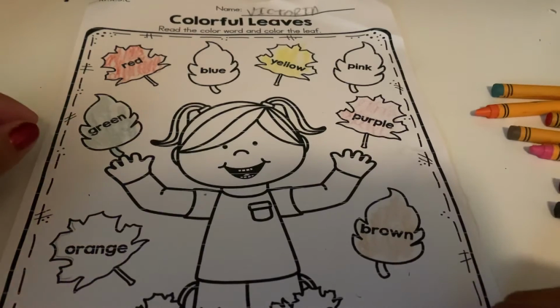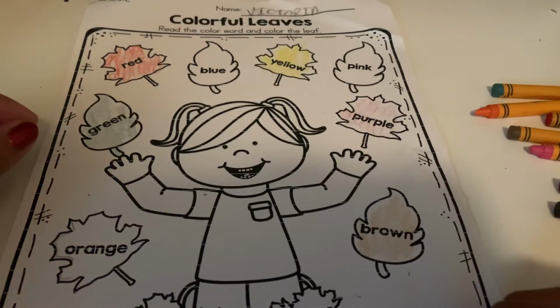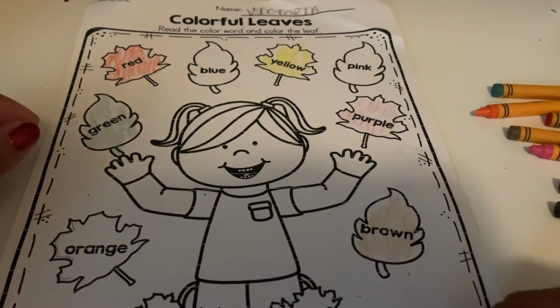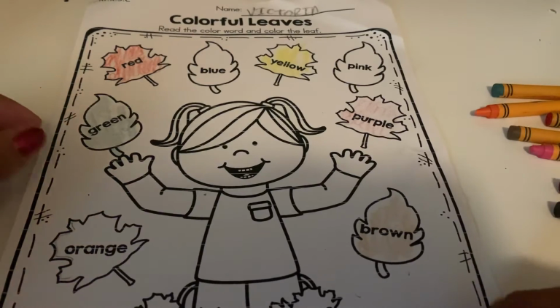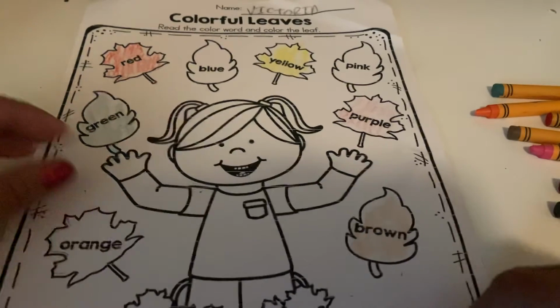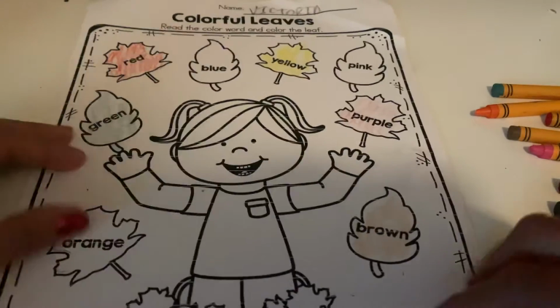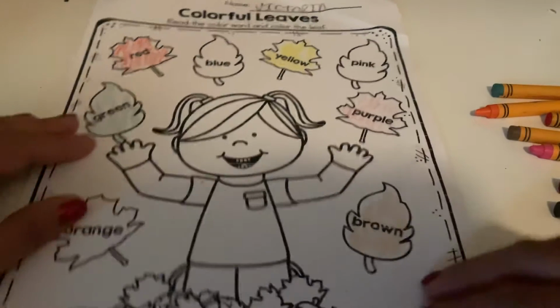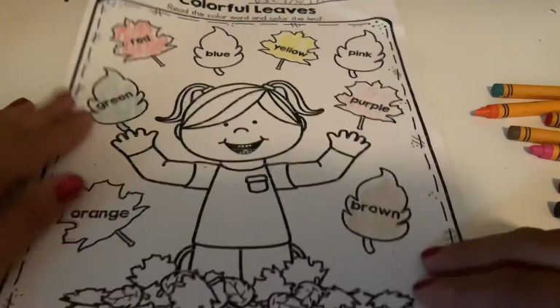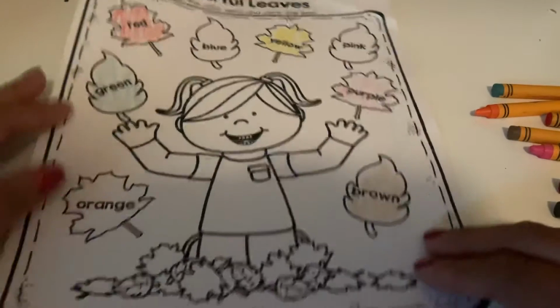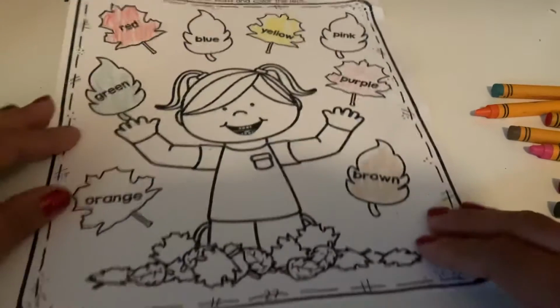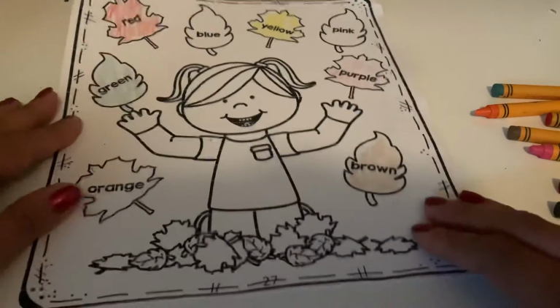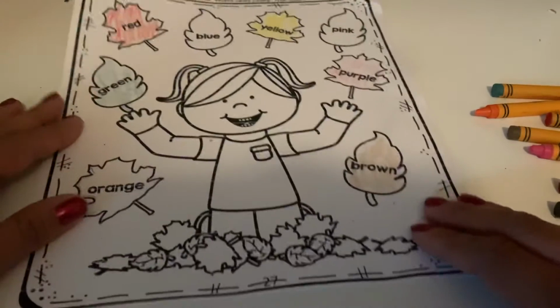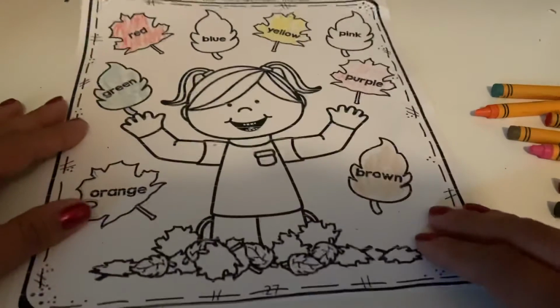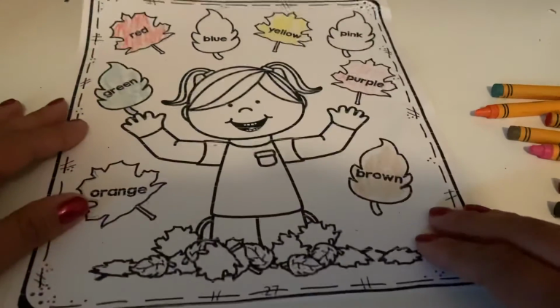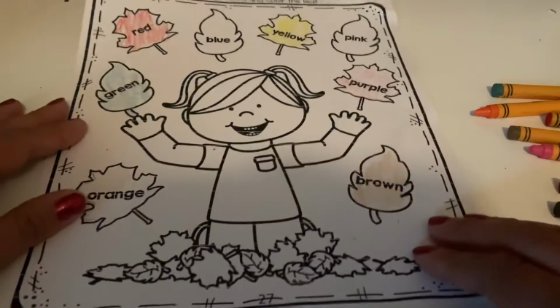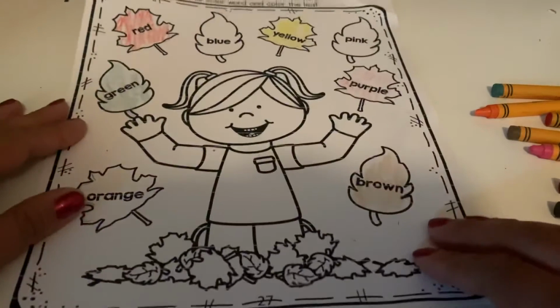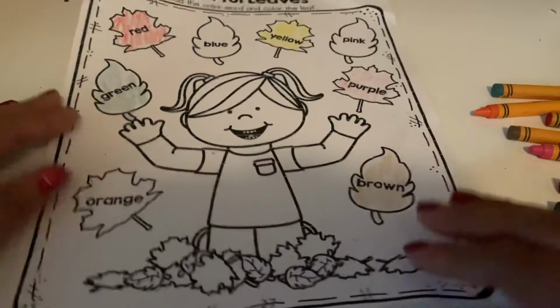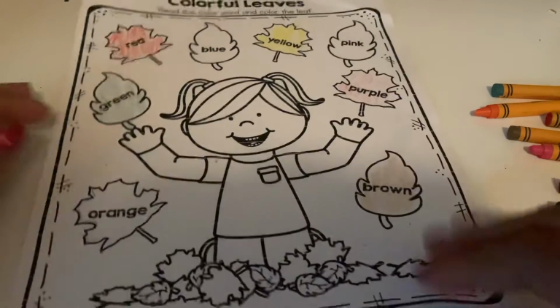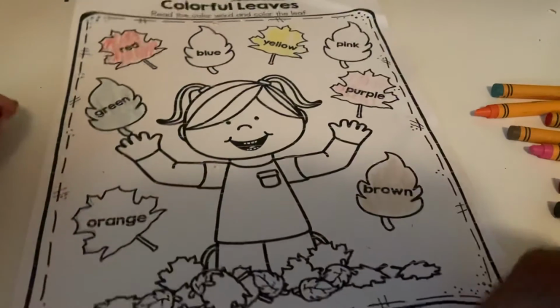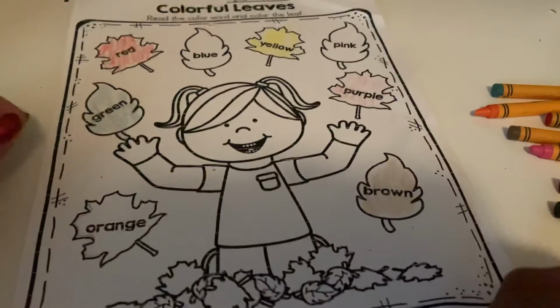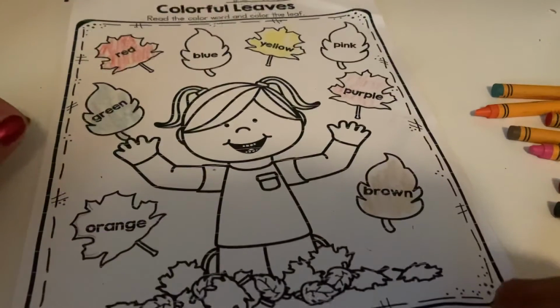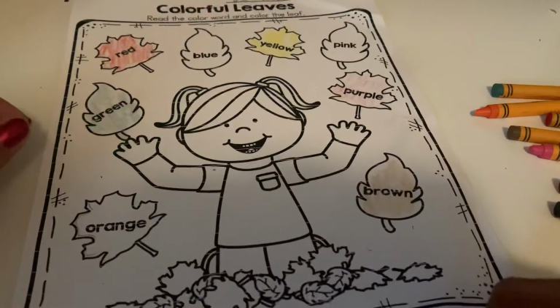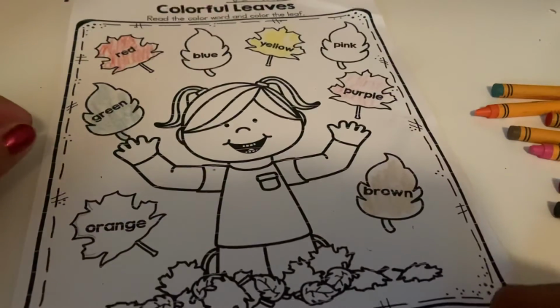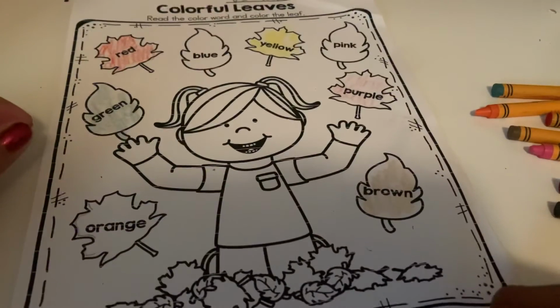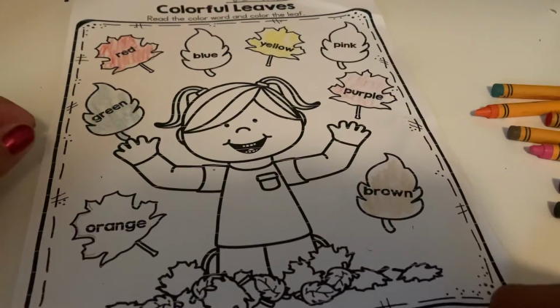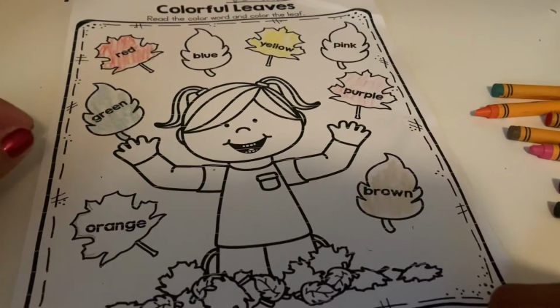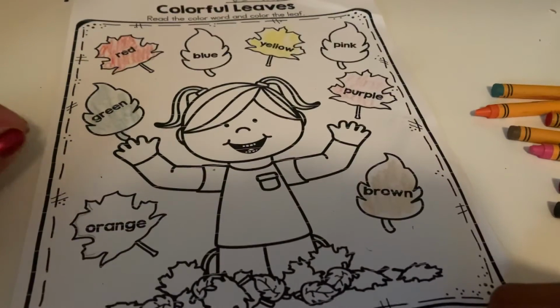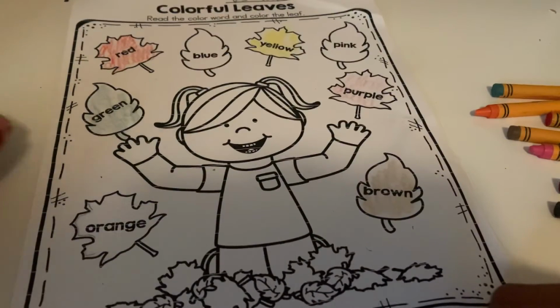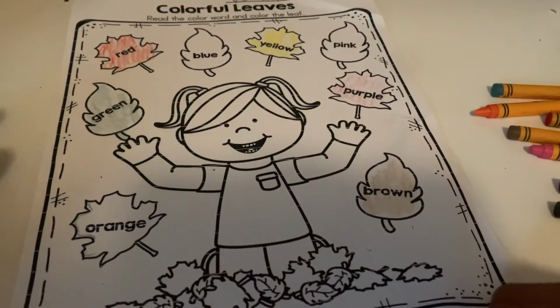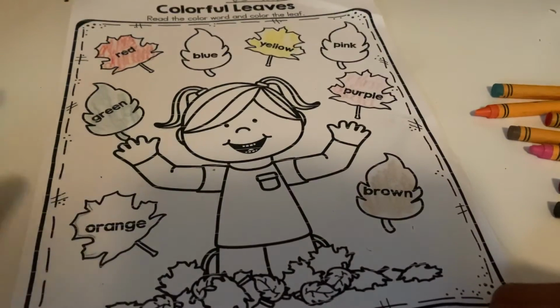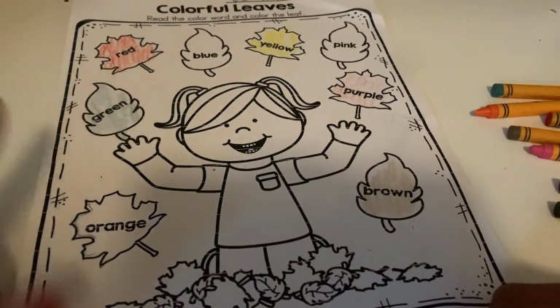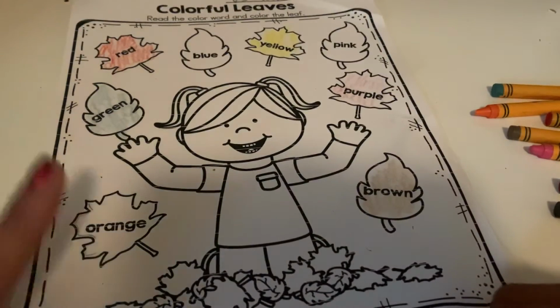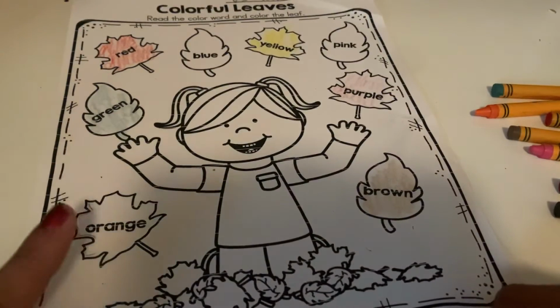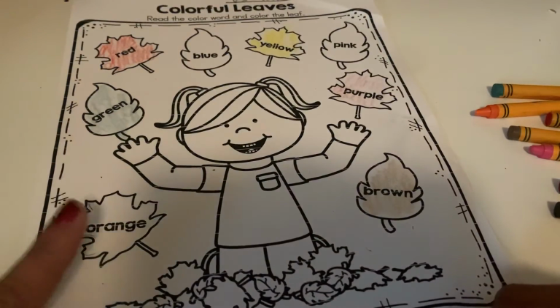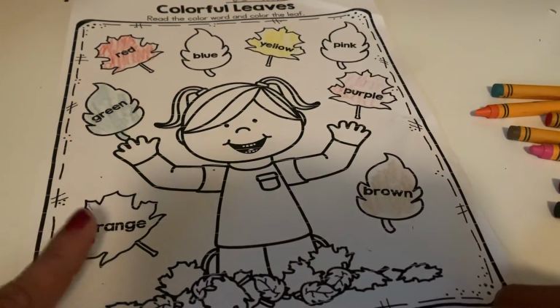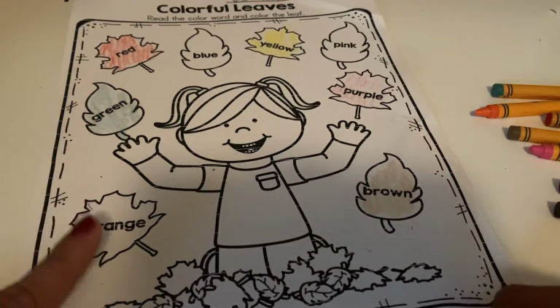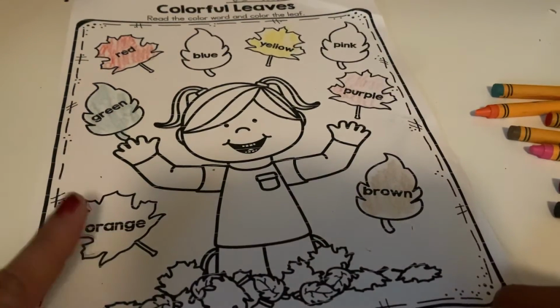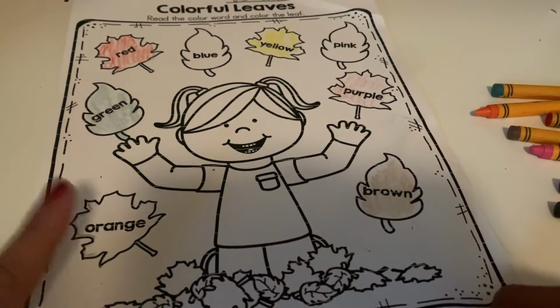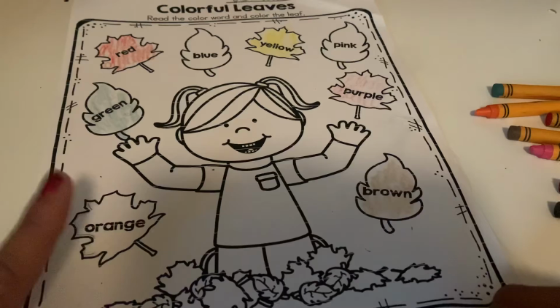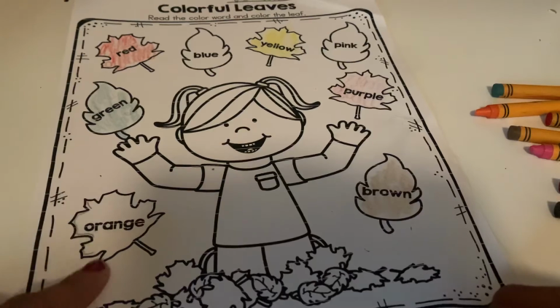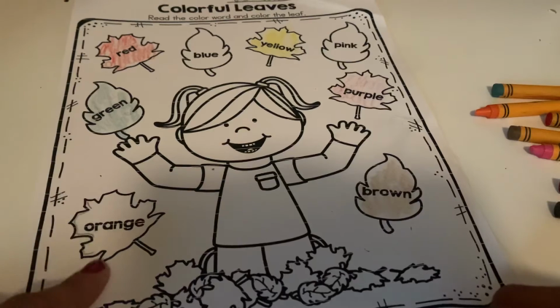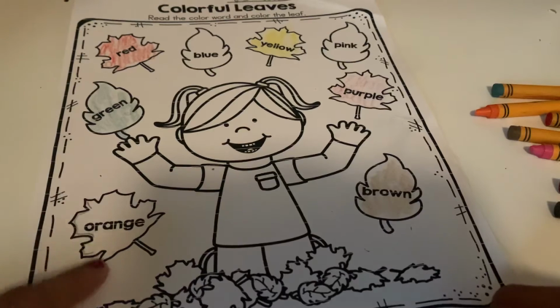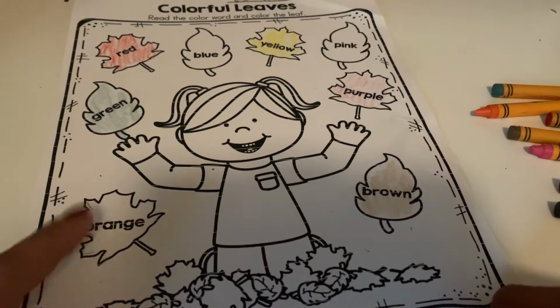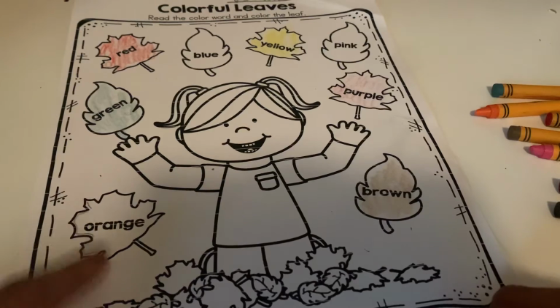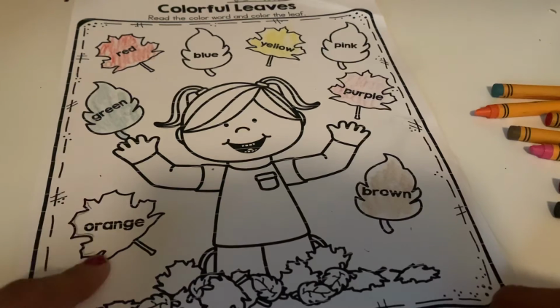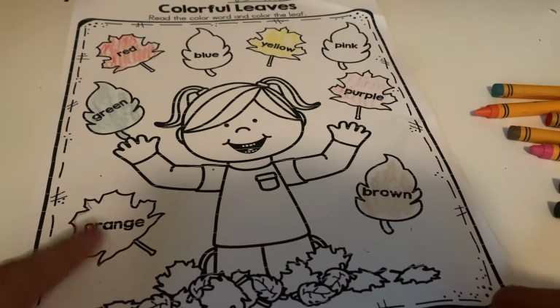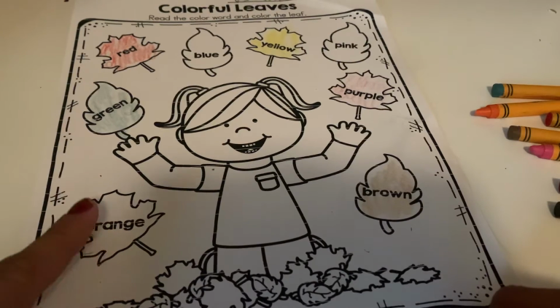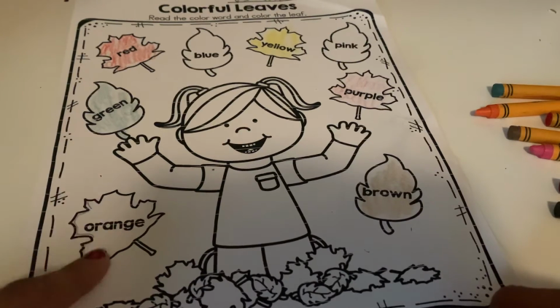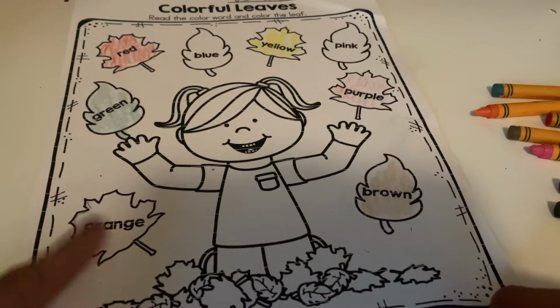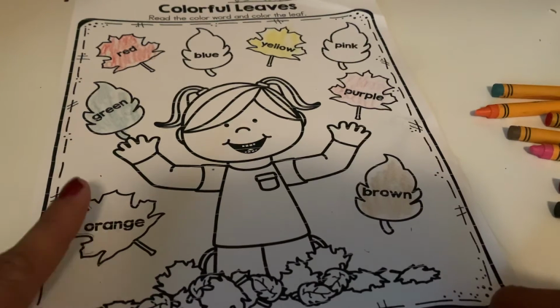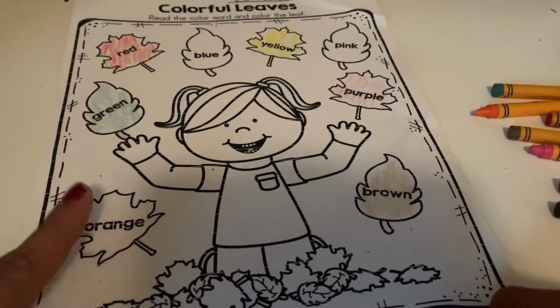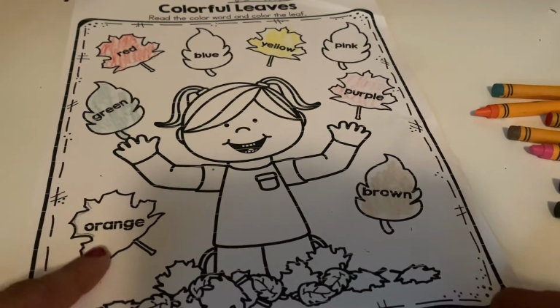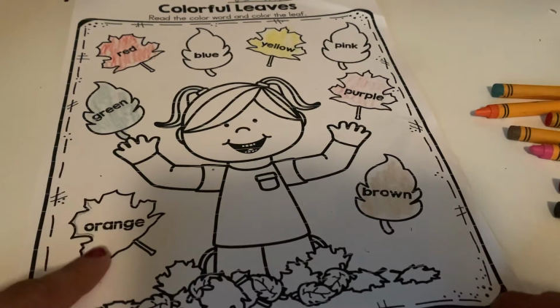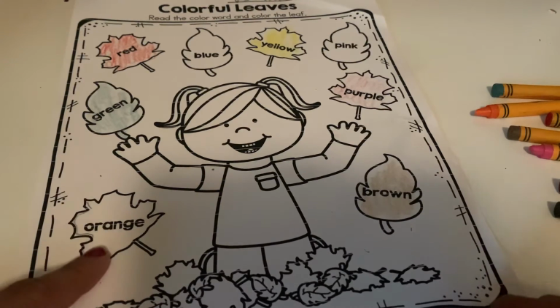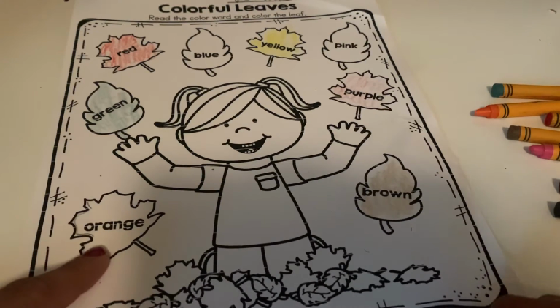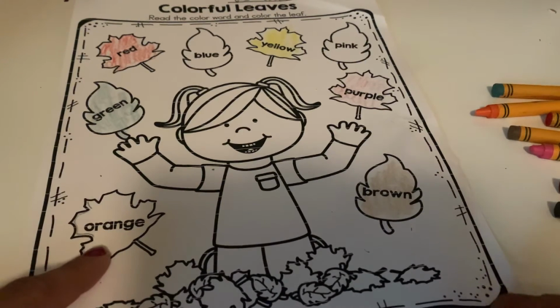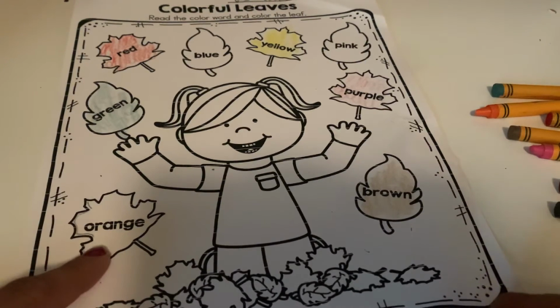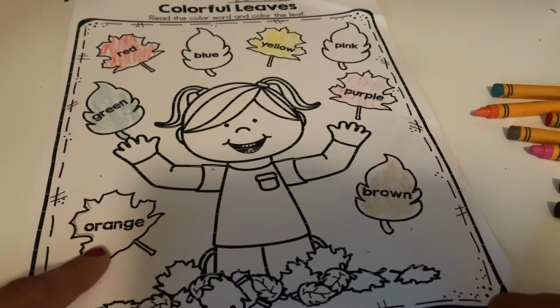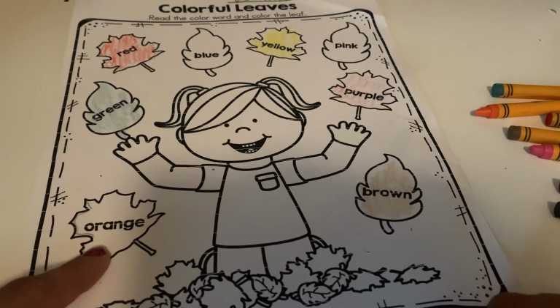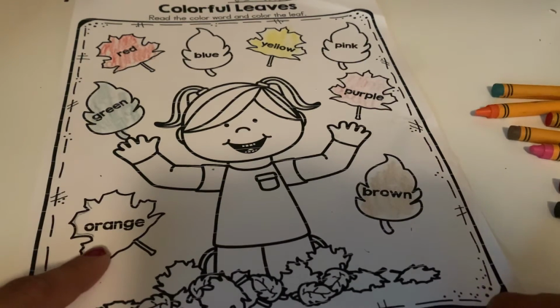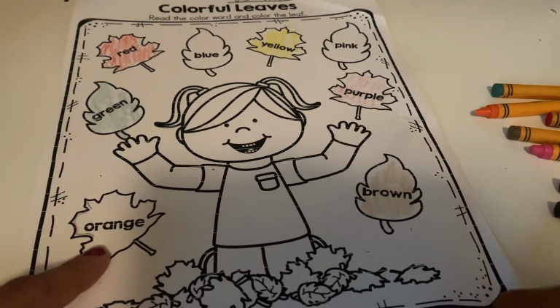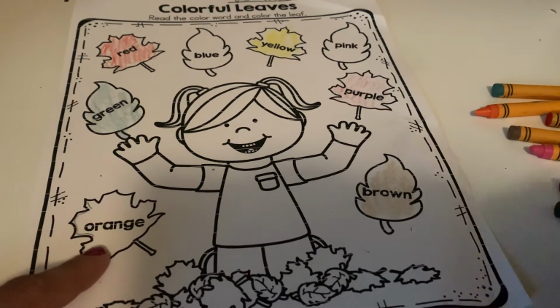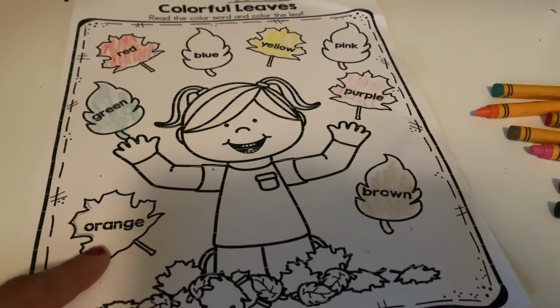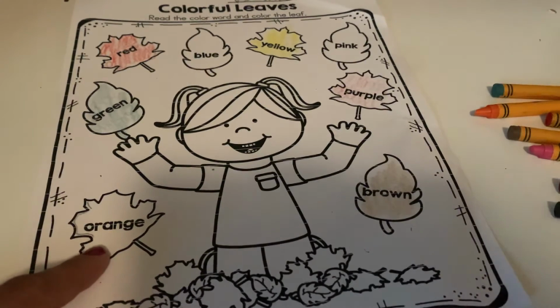Okay, next let's find the leaf at the bottom. At the bottom, we need to color it orange.